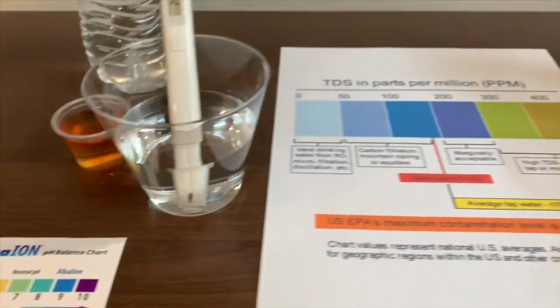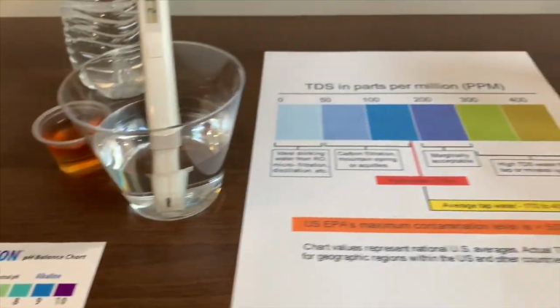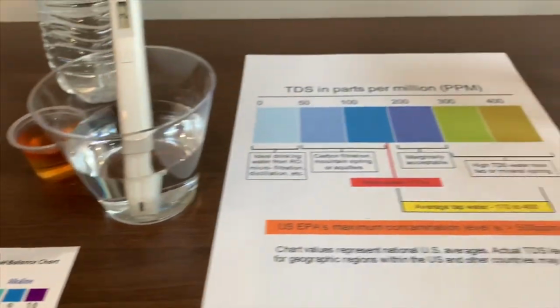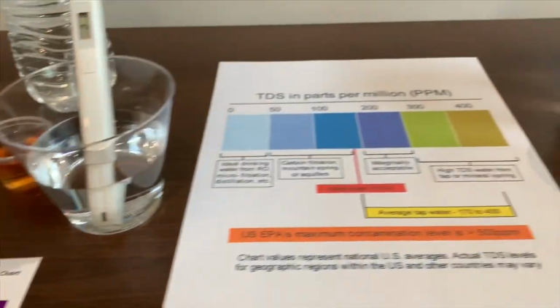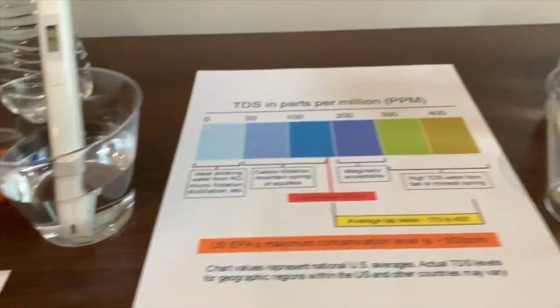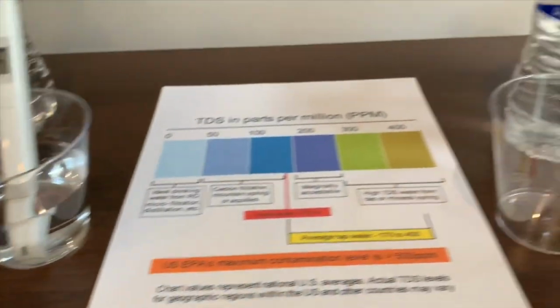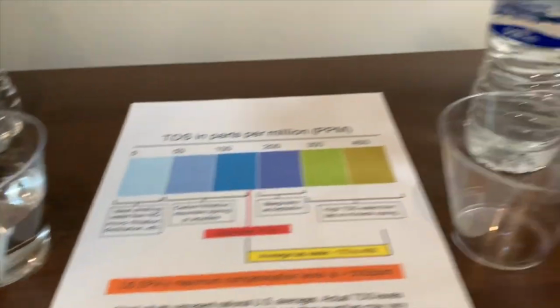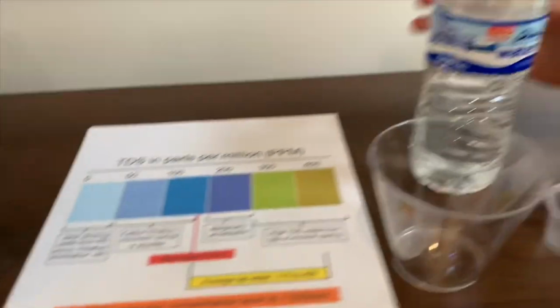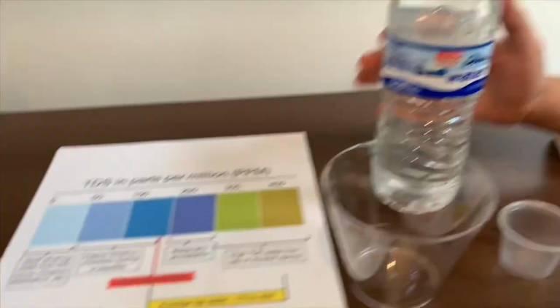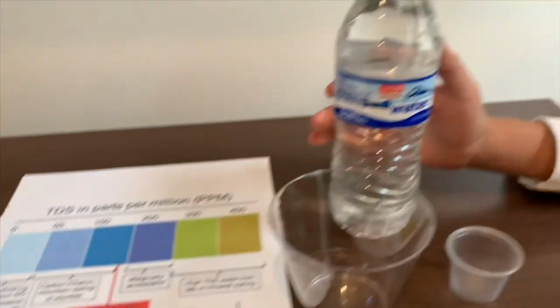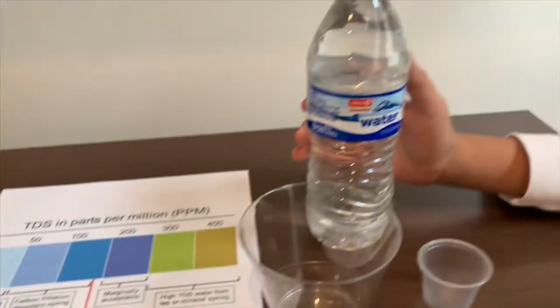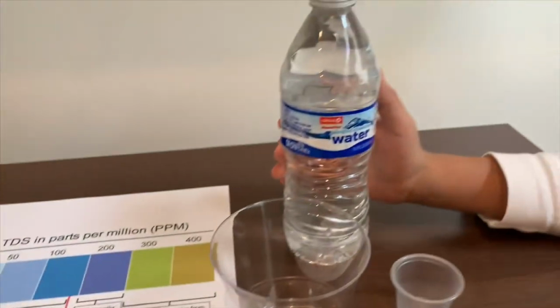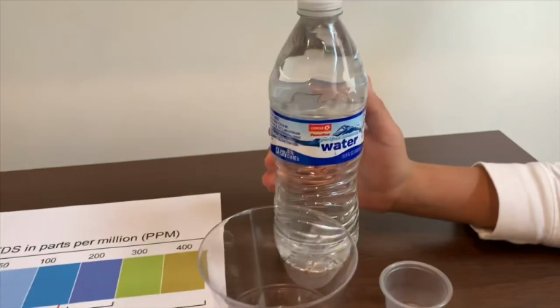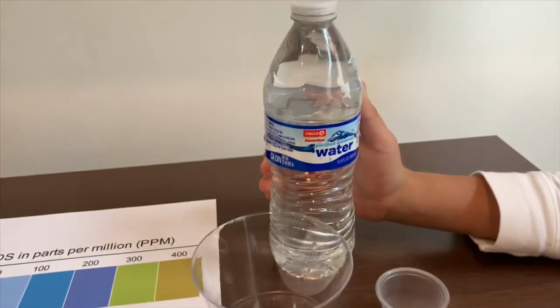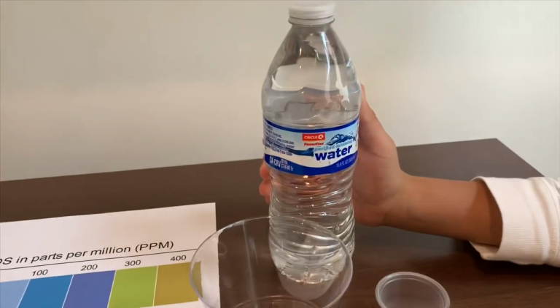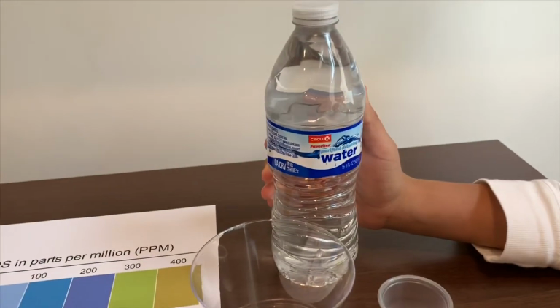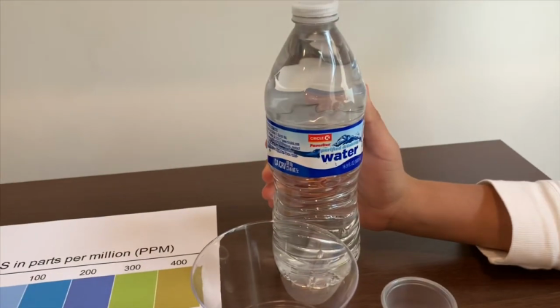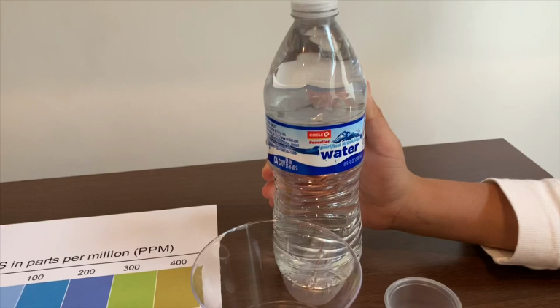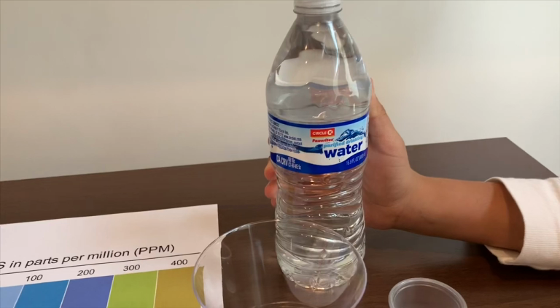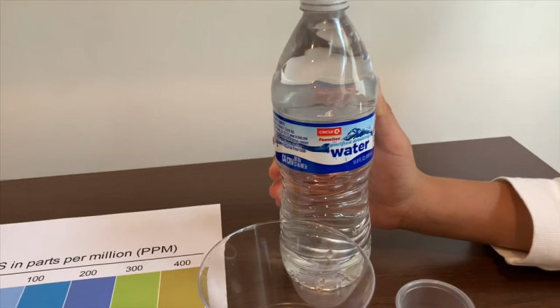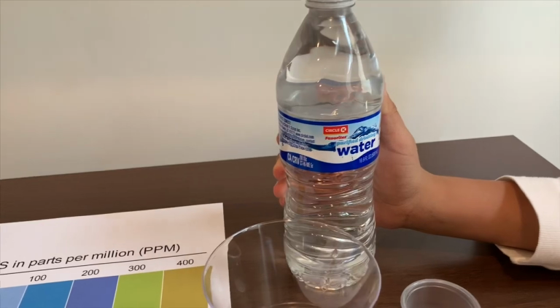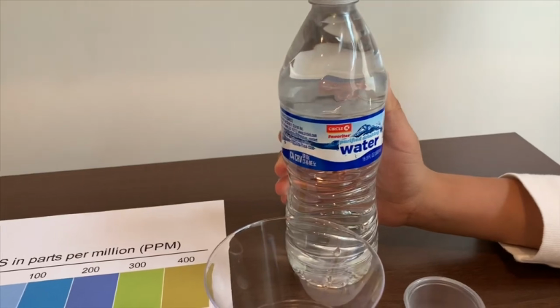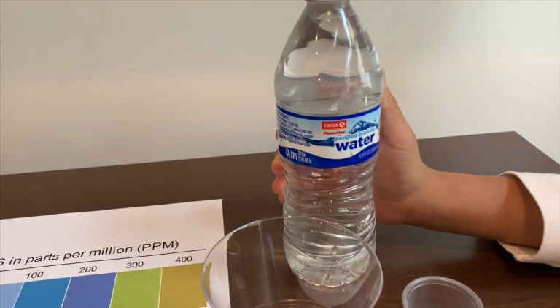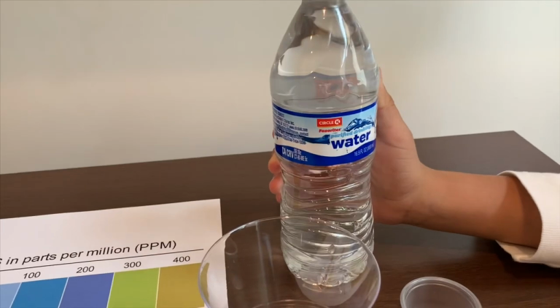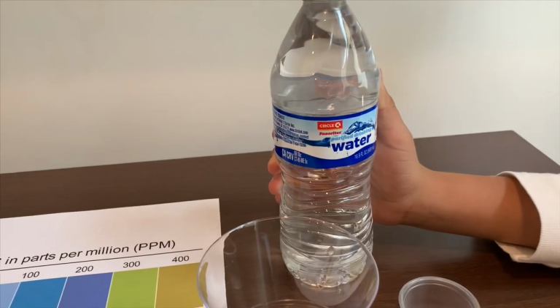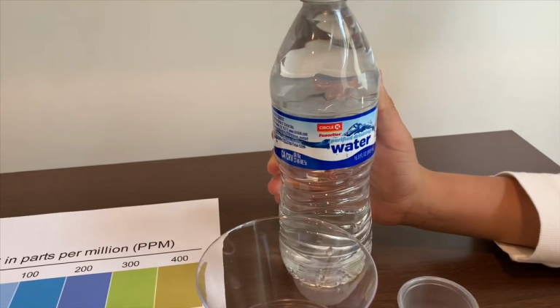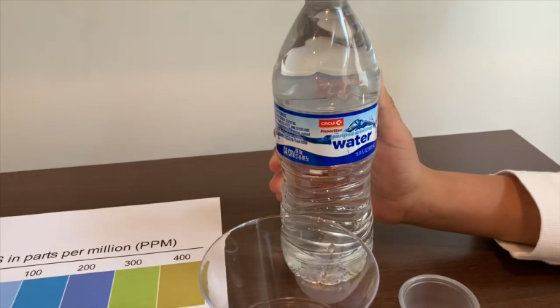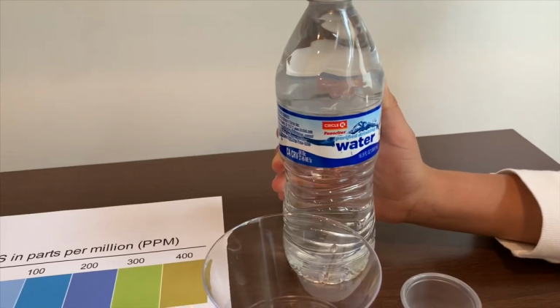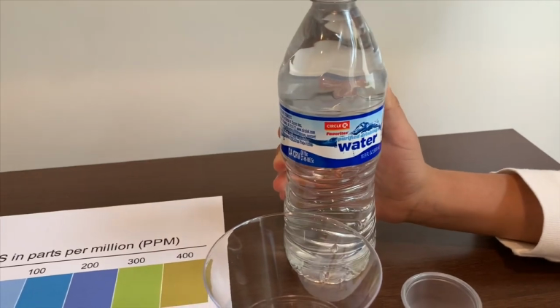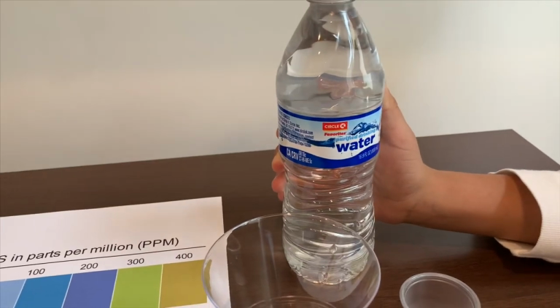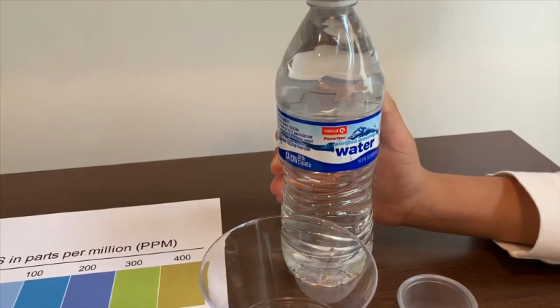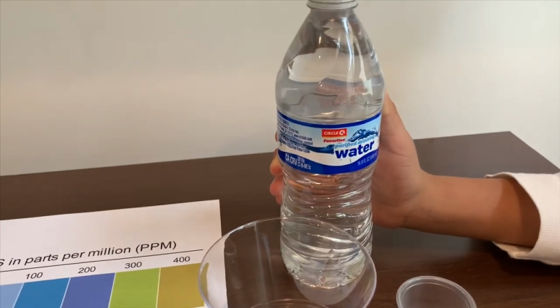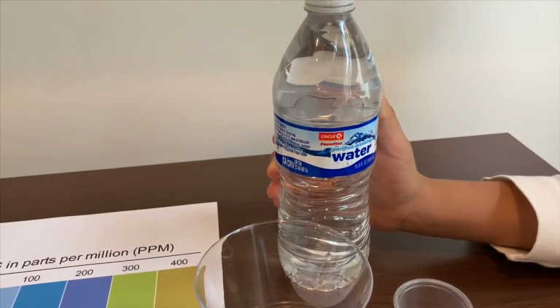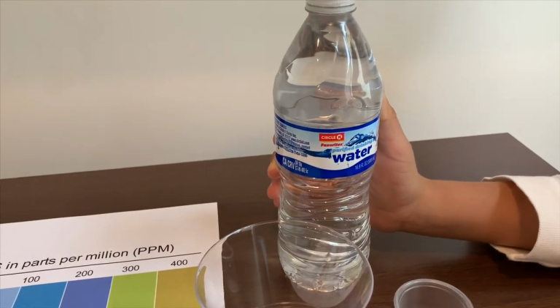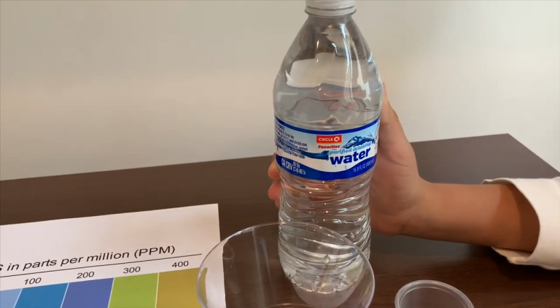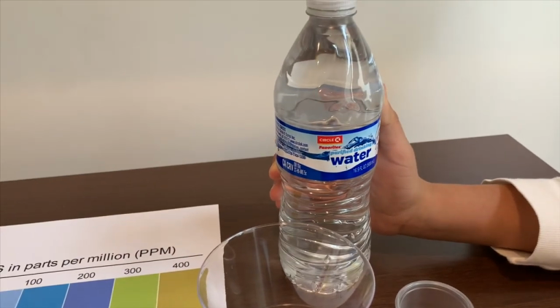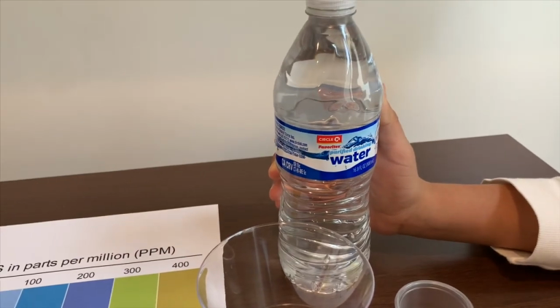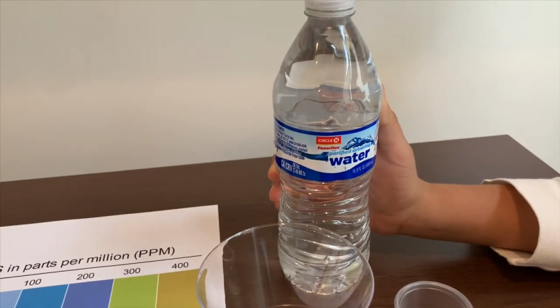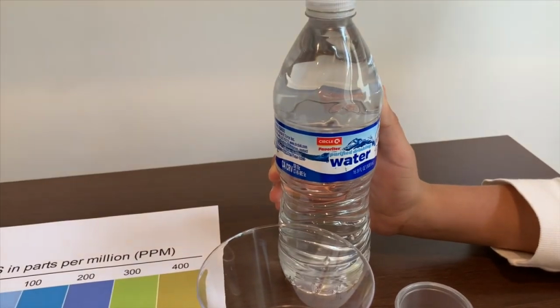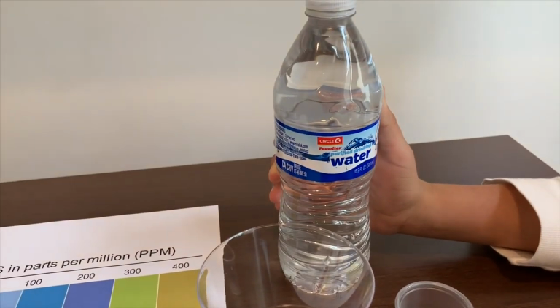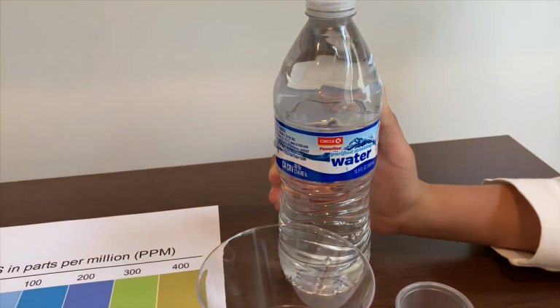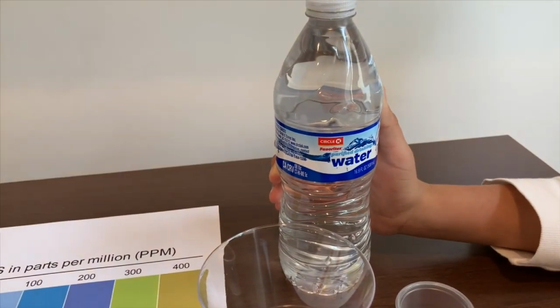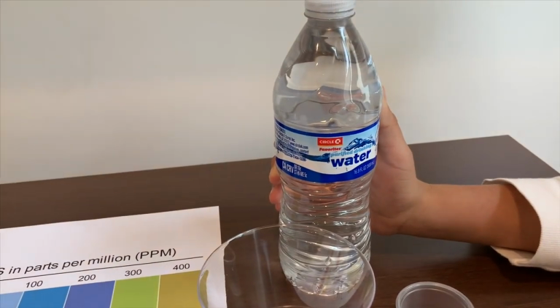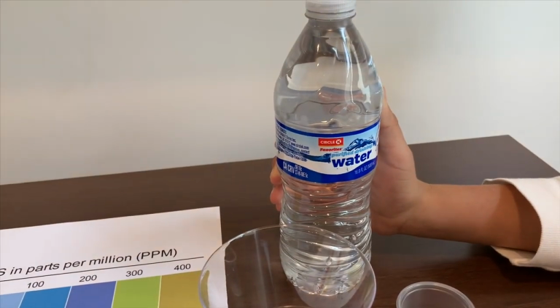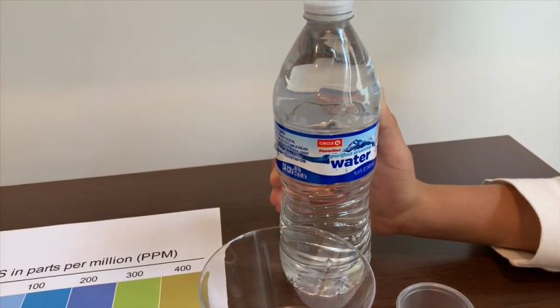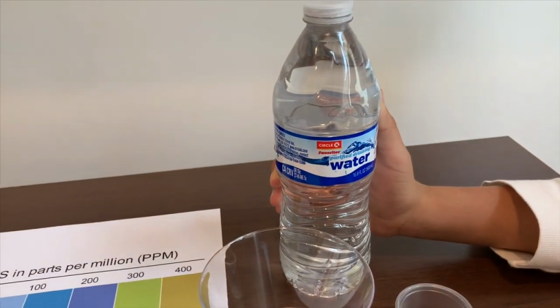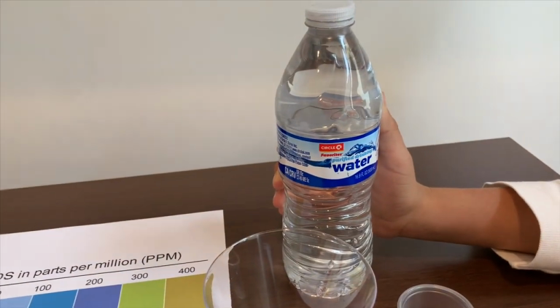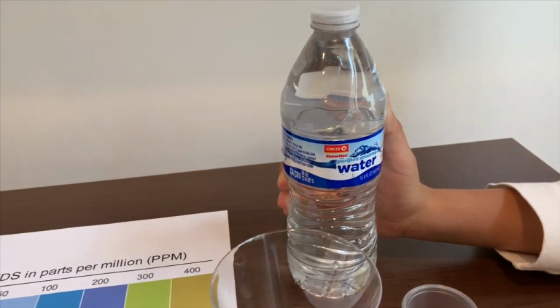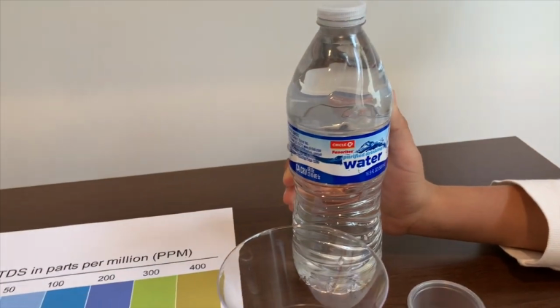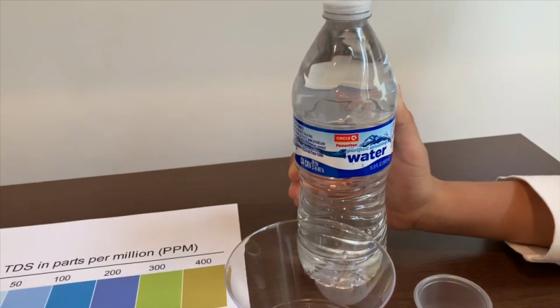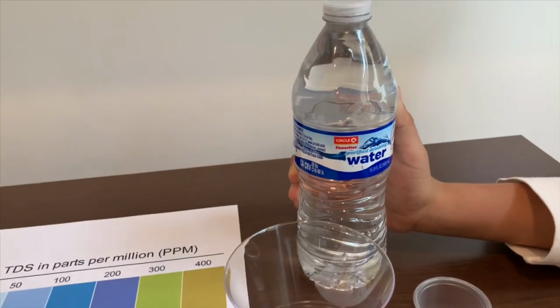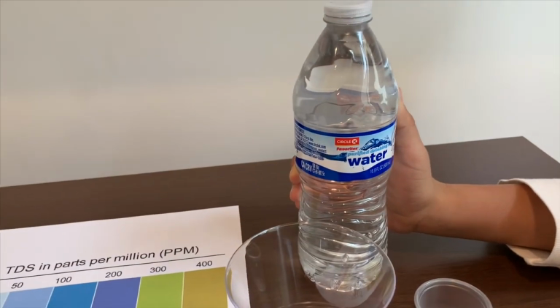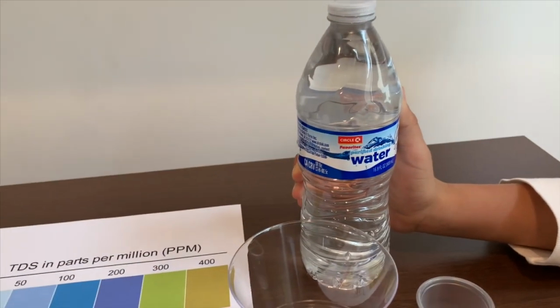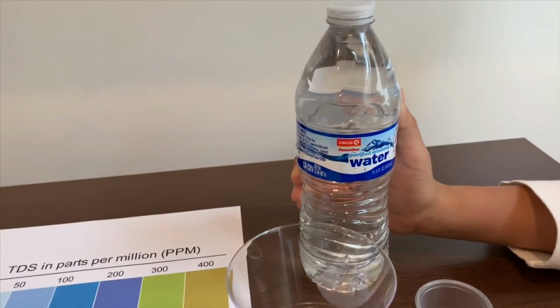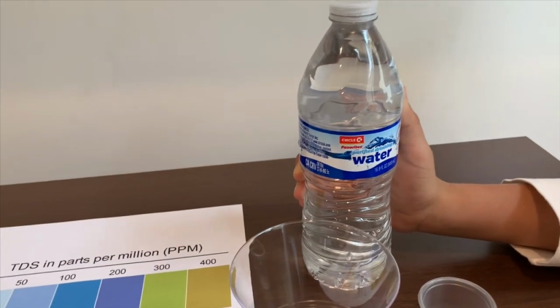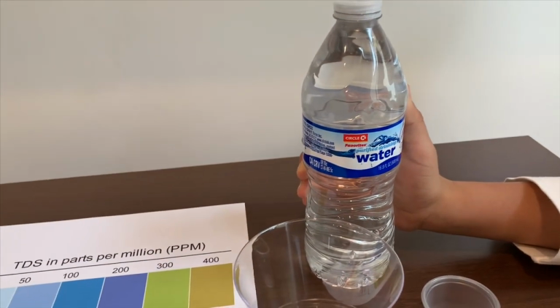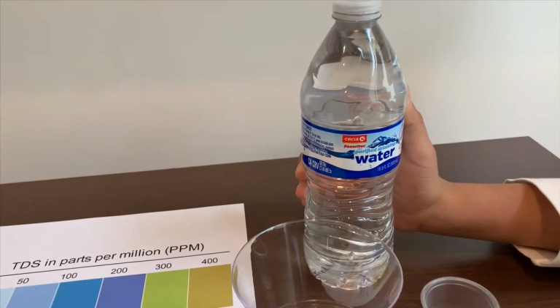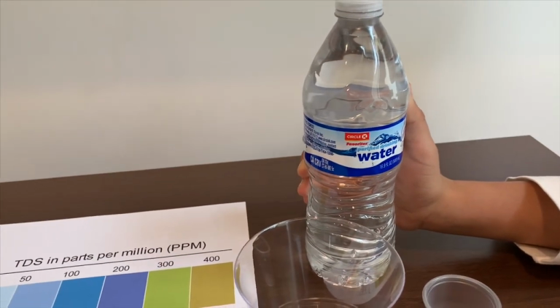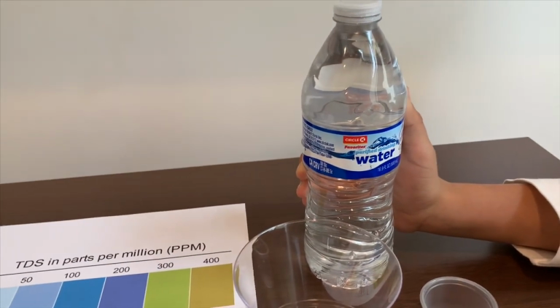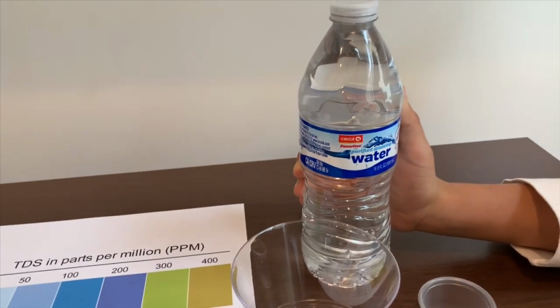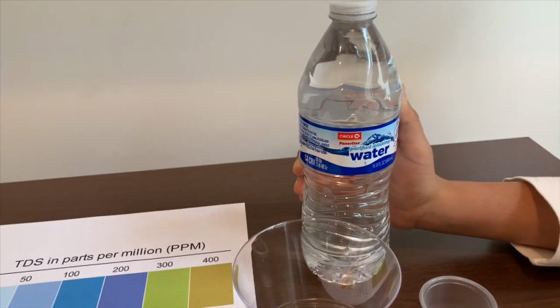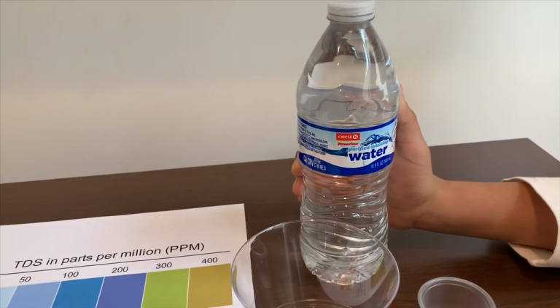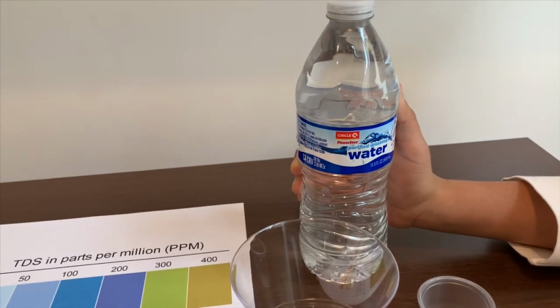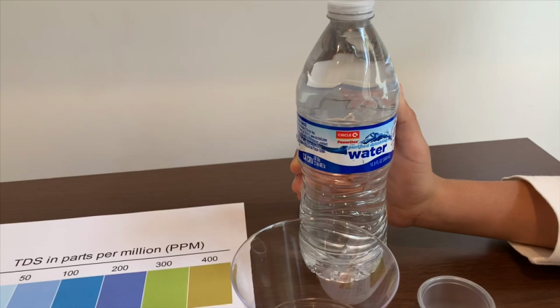Now we're going to test Circle K purified drinking water. This is also bottled by Niagara.